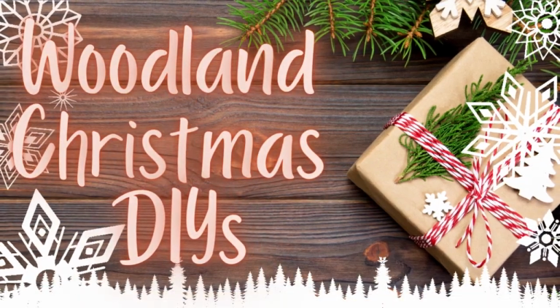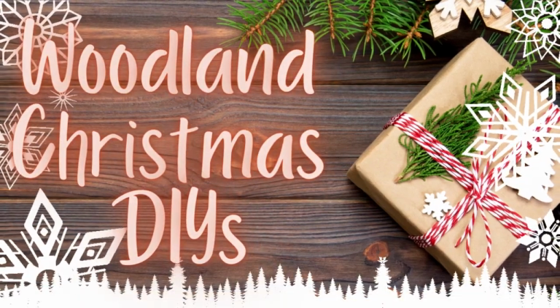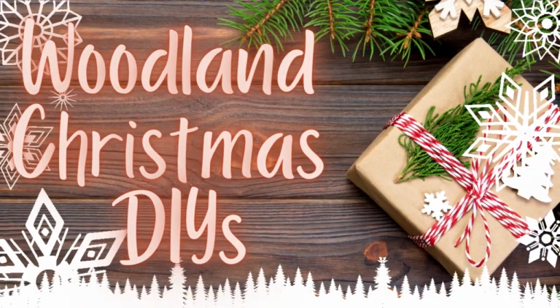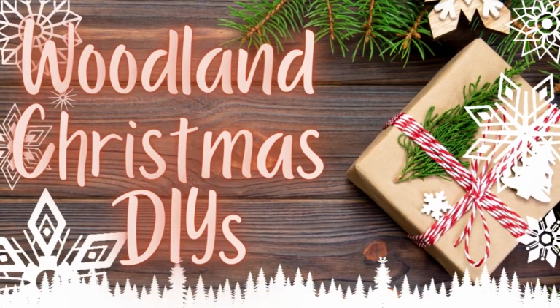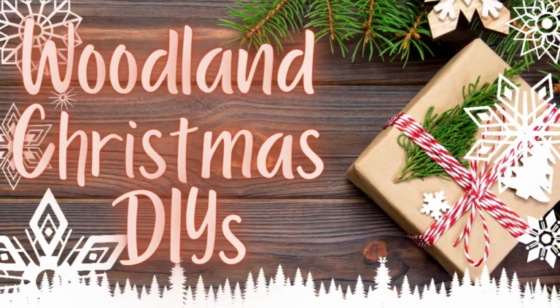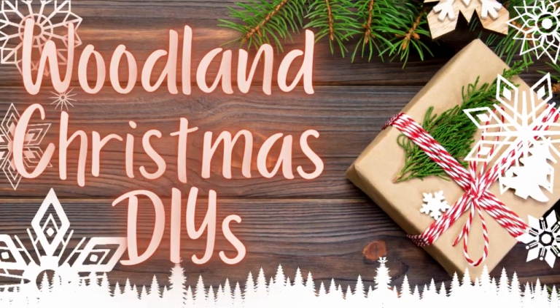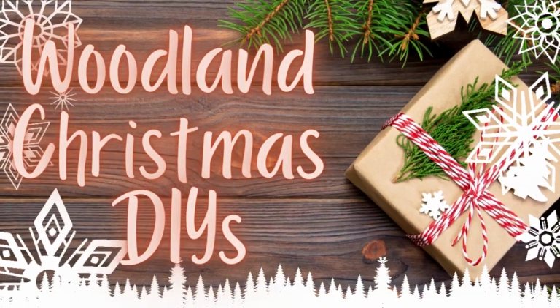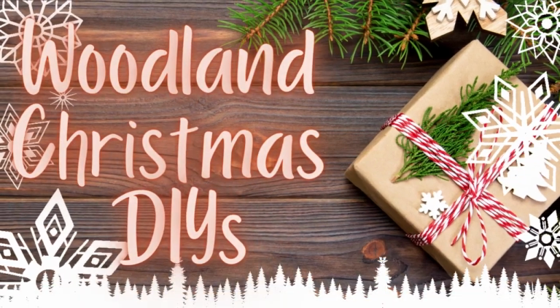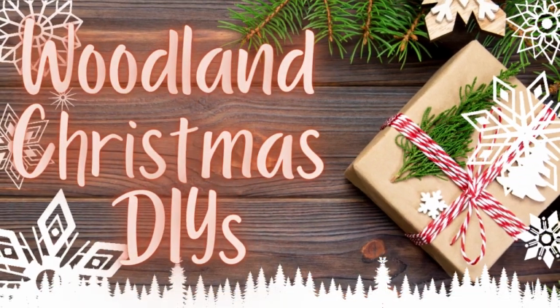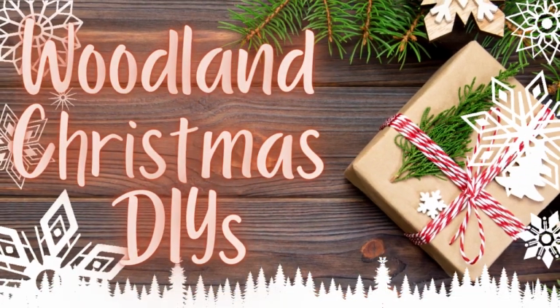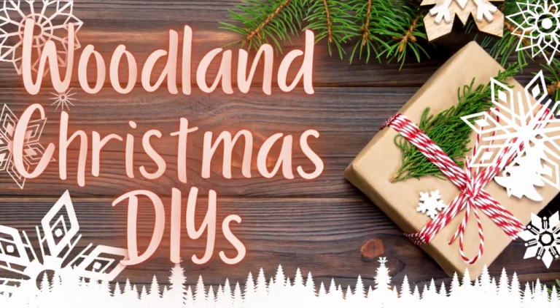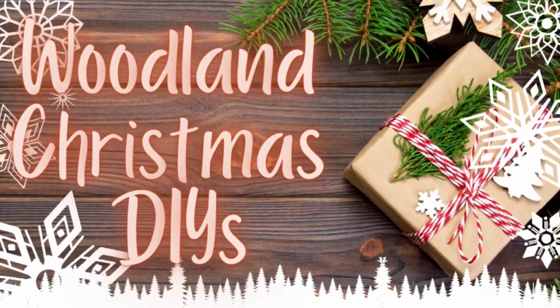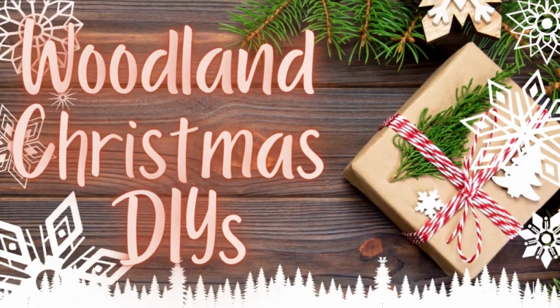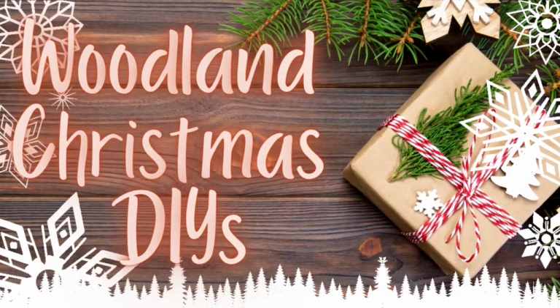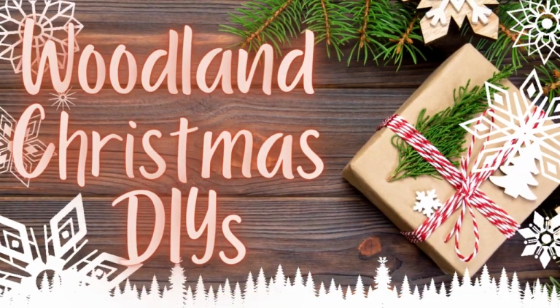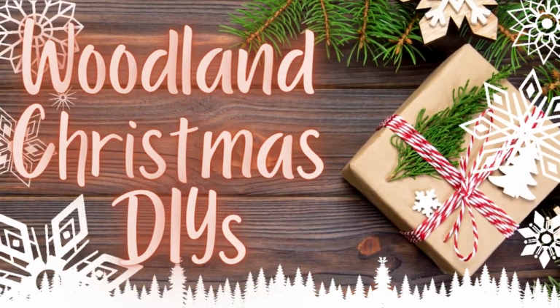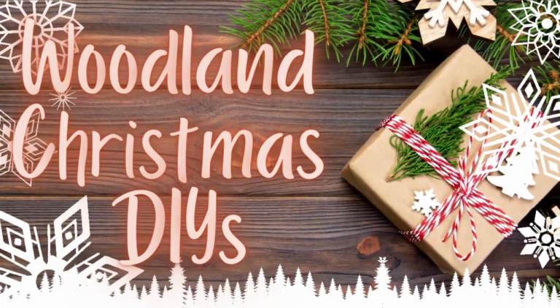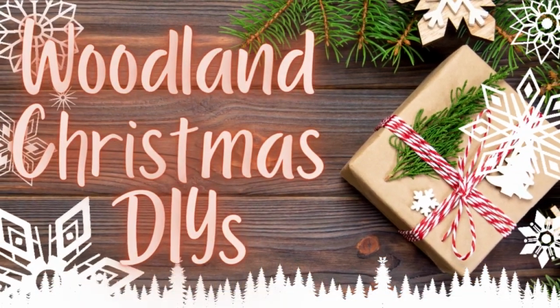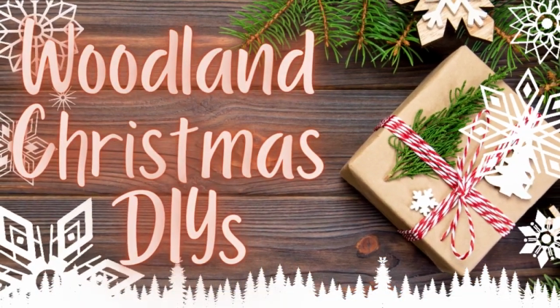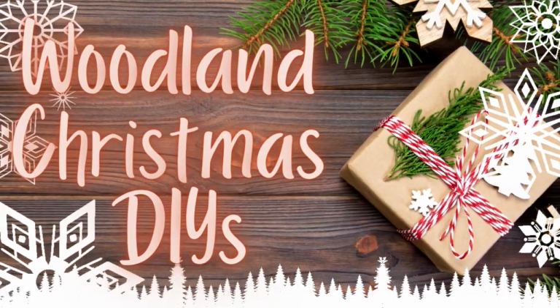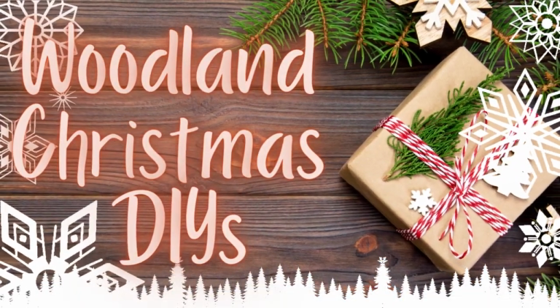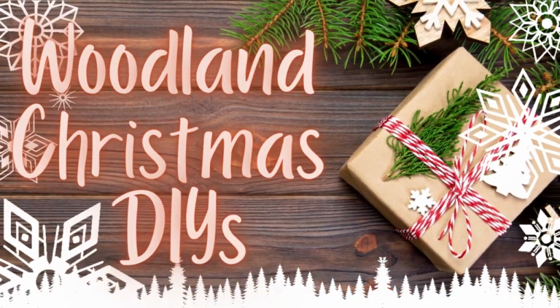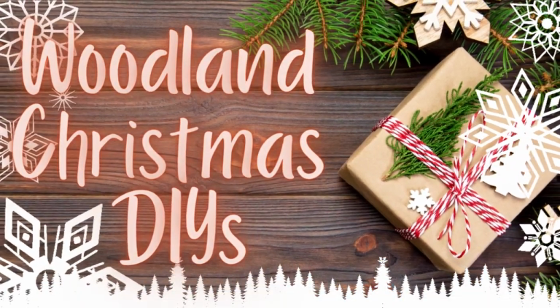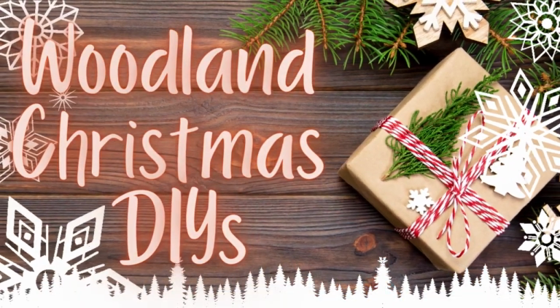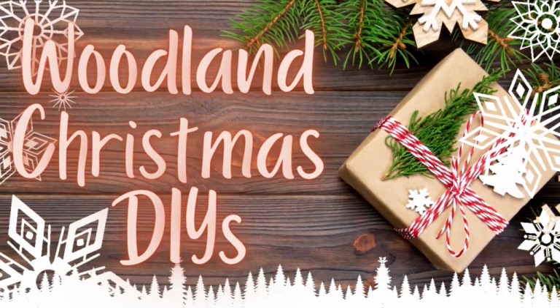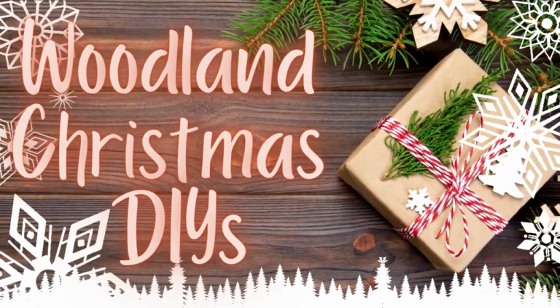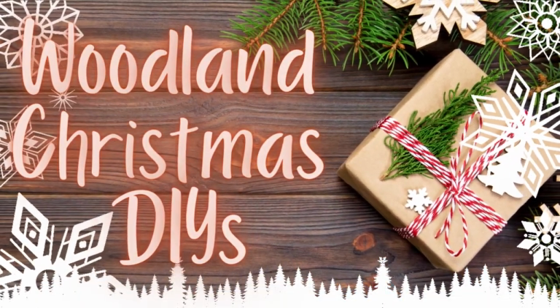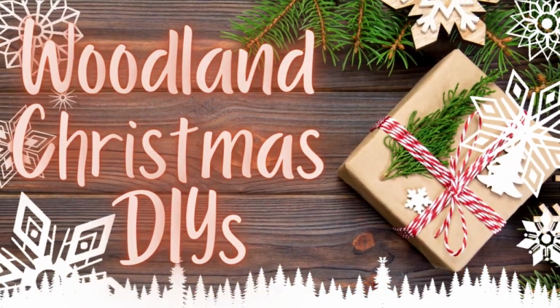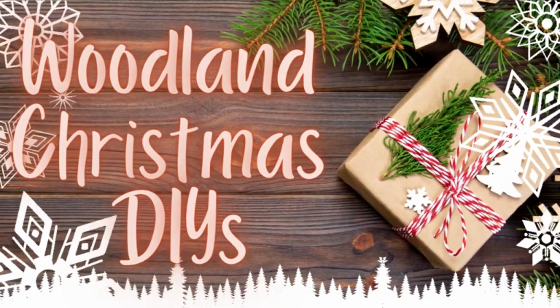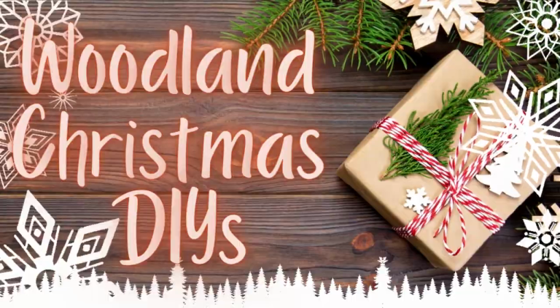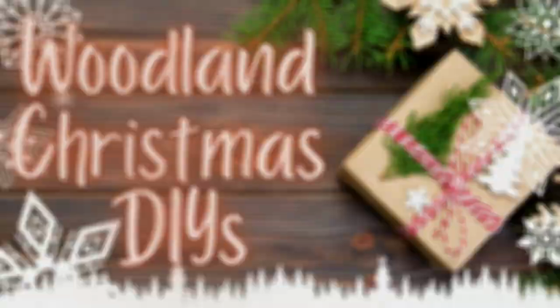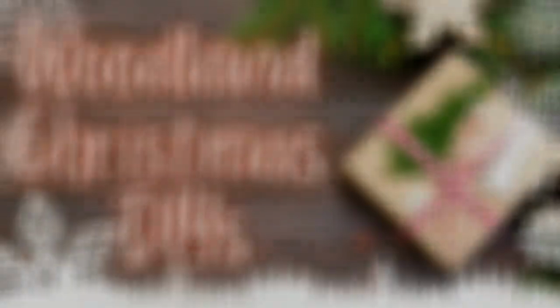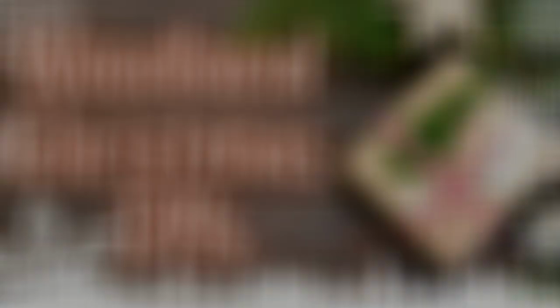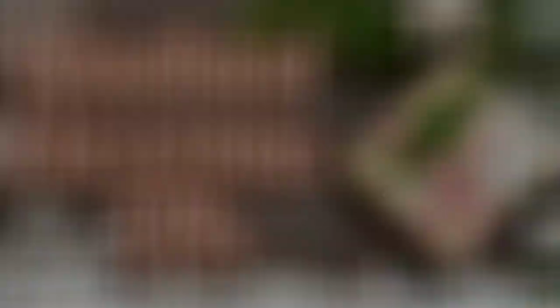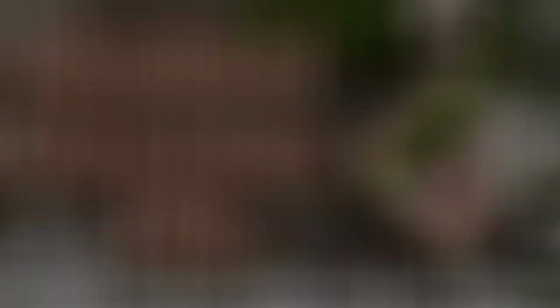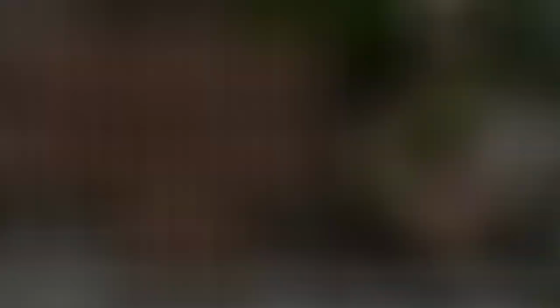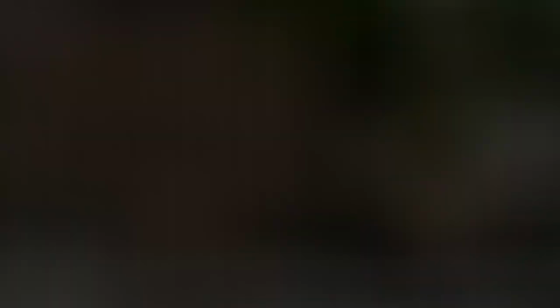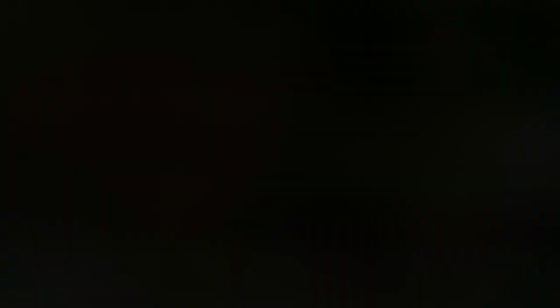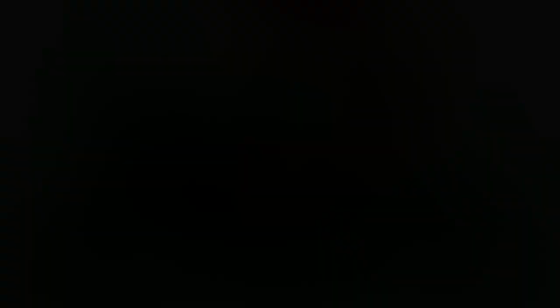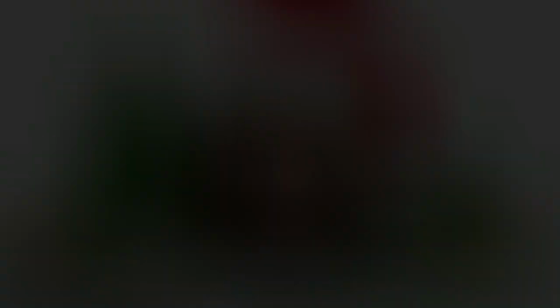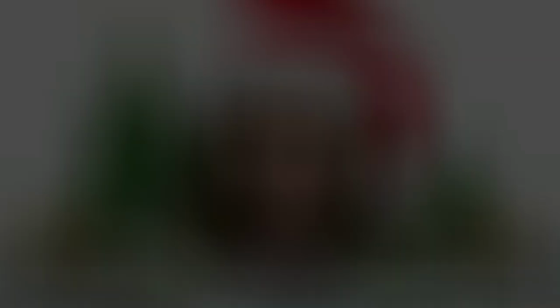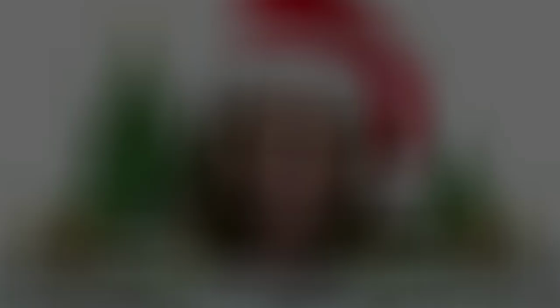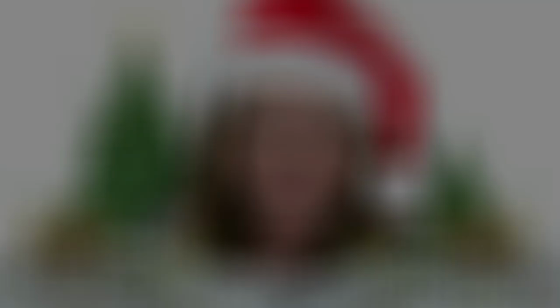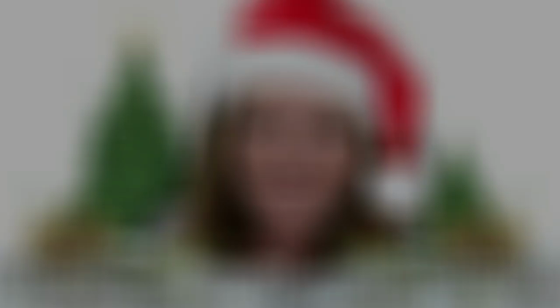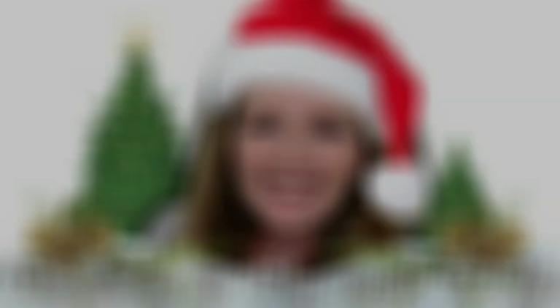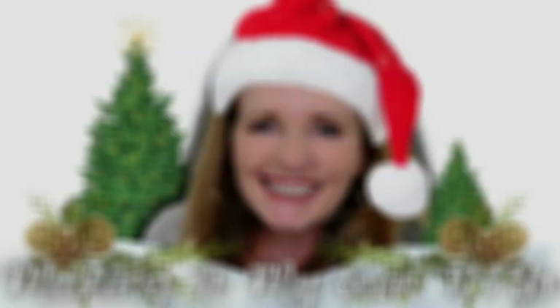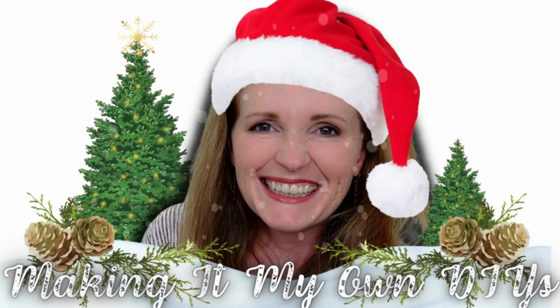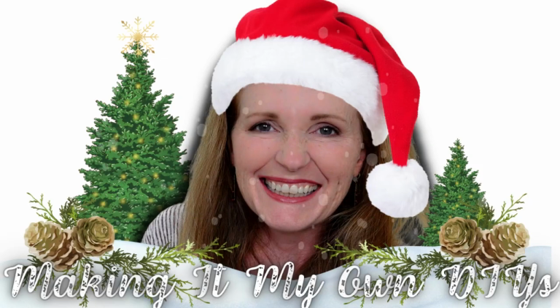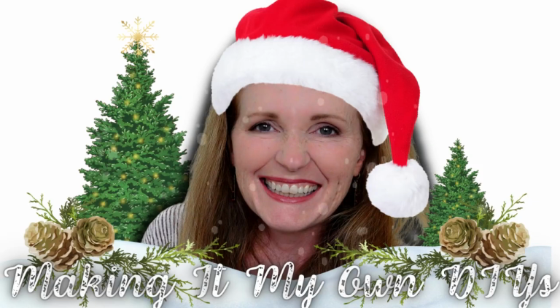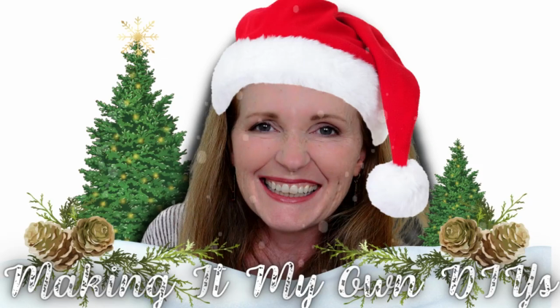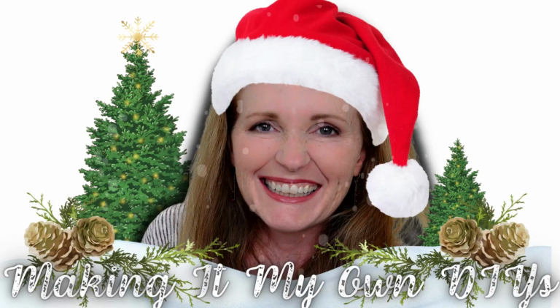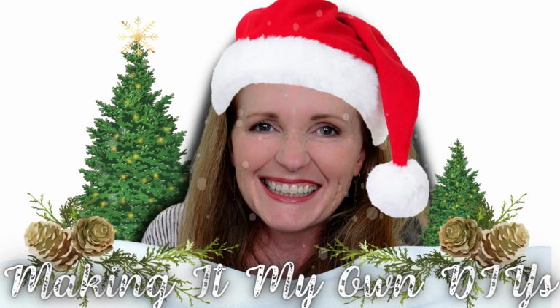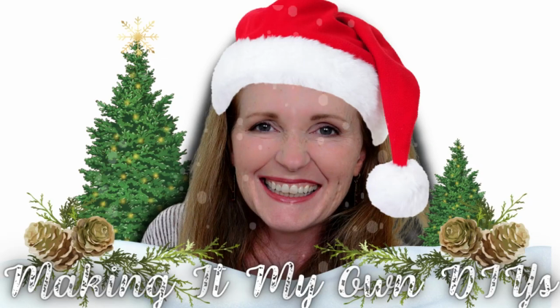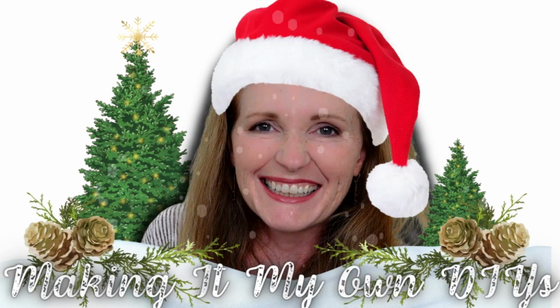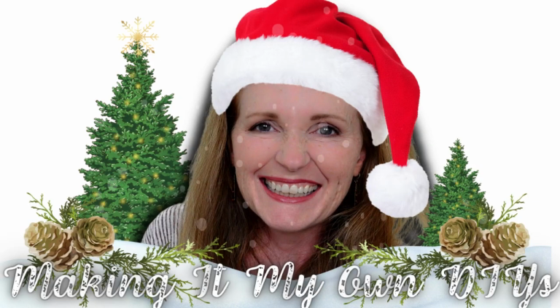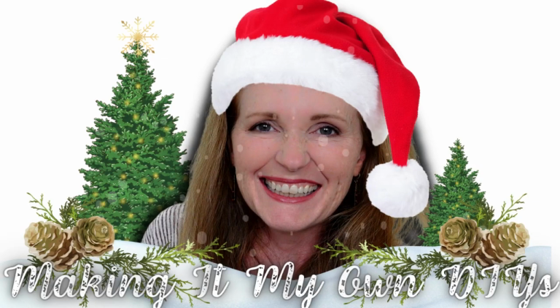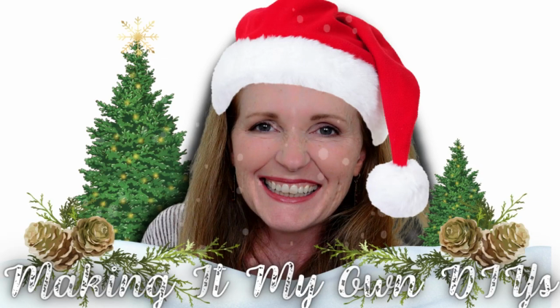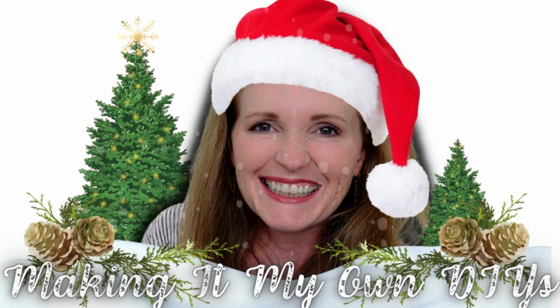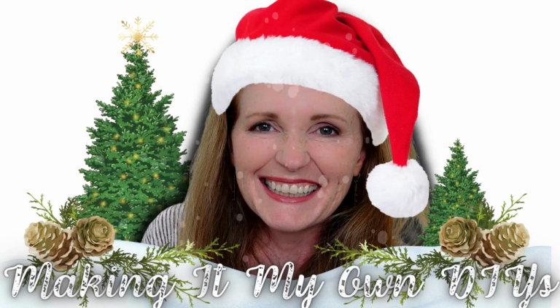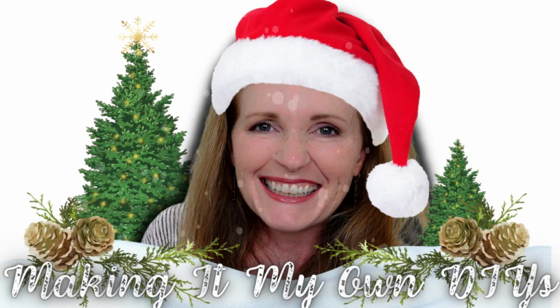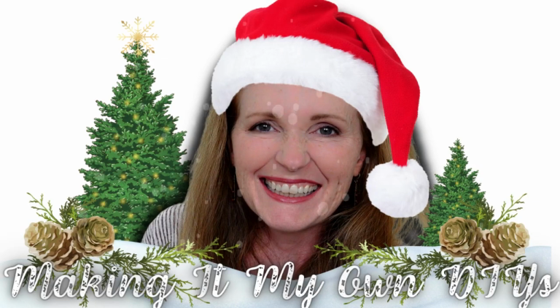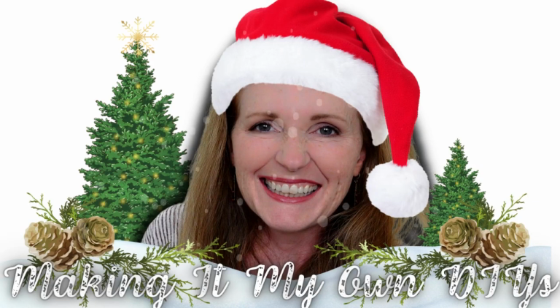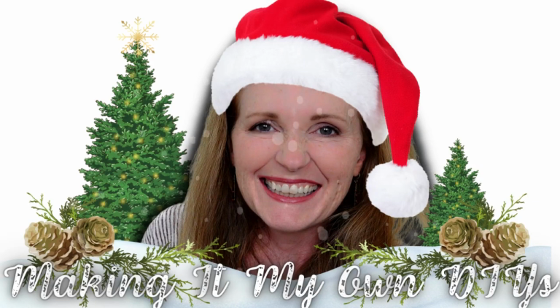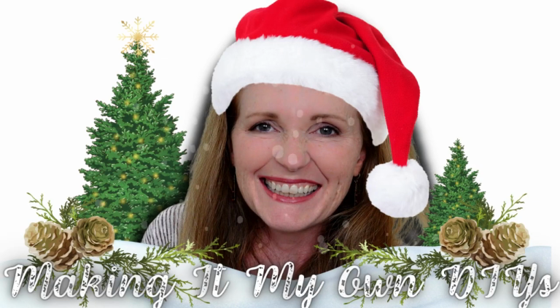Today we're going to make some woodland Christmas DIYs. I'm Brandy and this is Making It My Own DIYs.